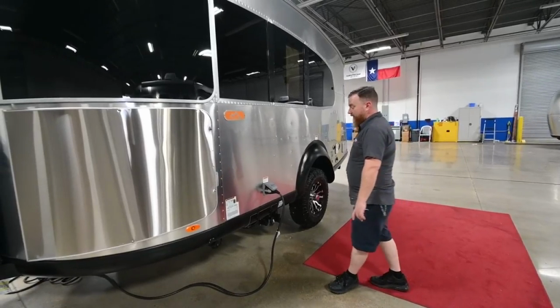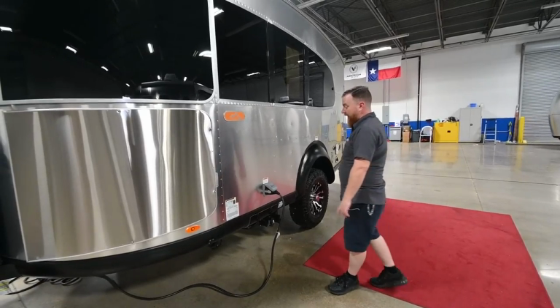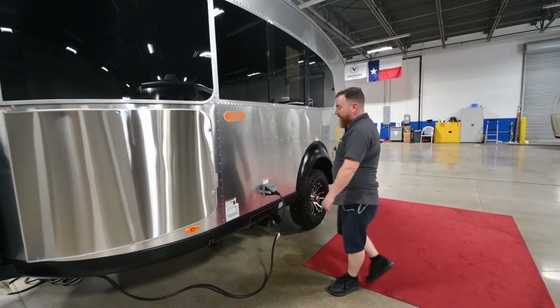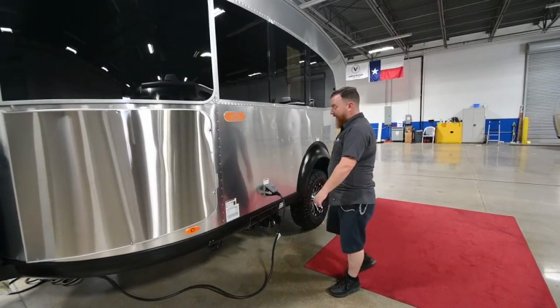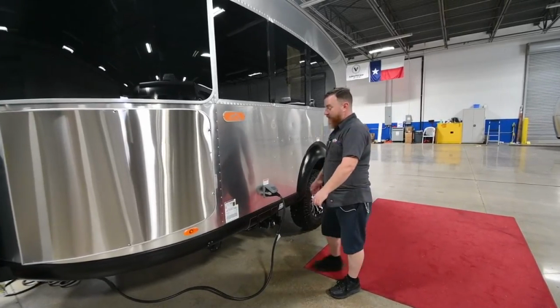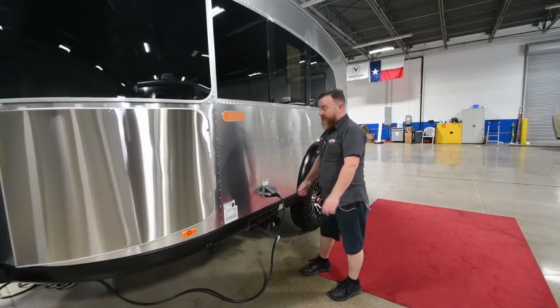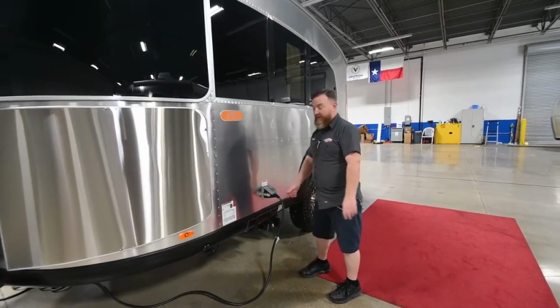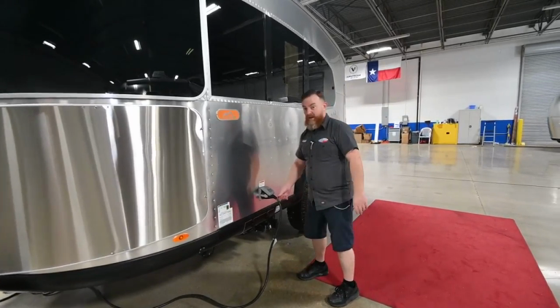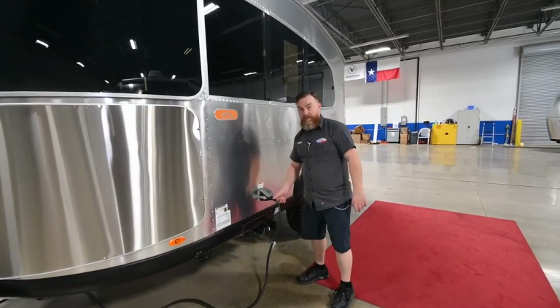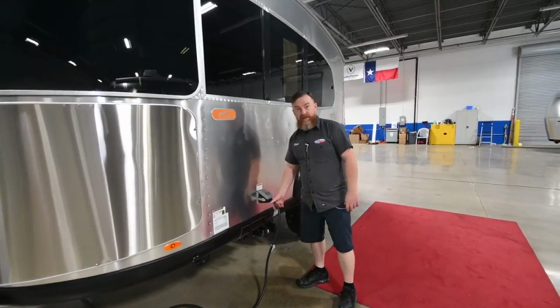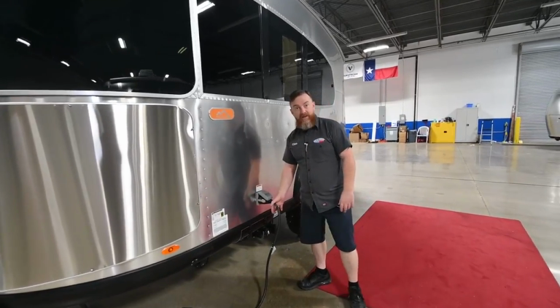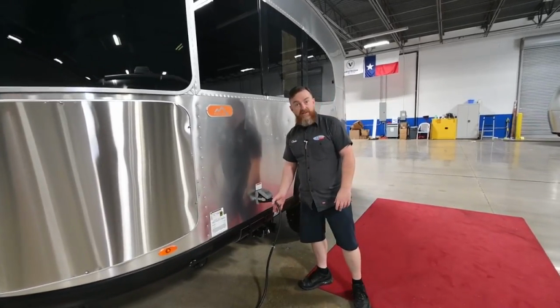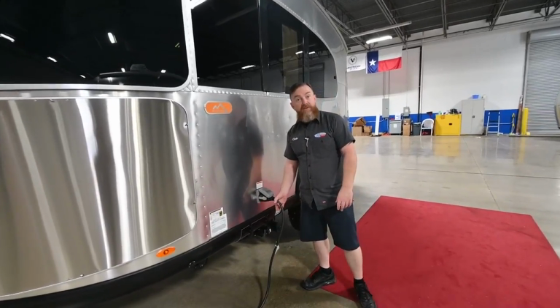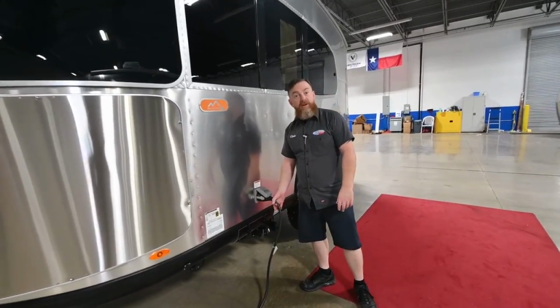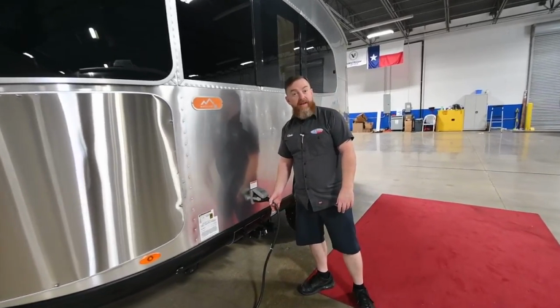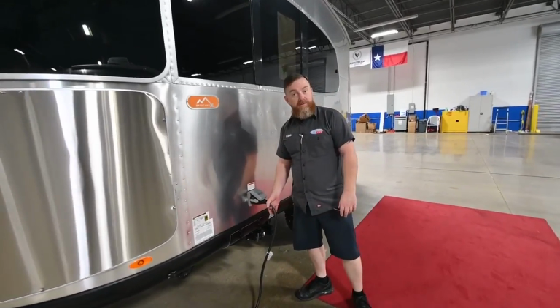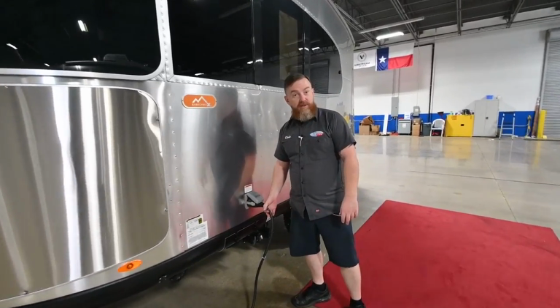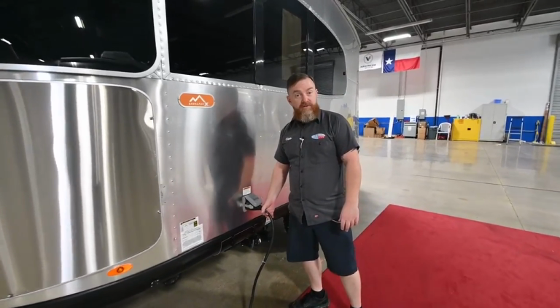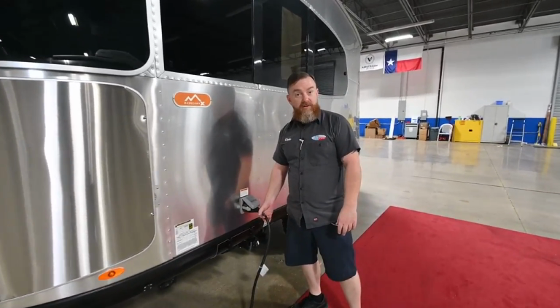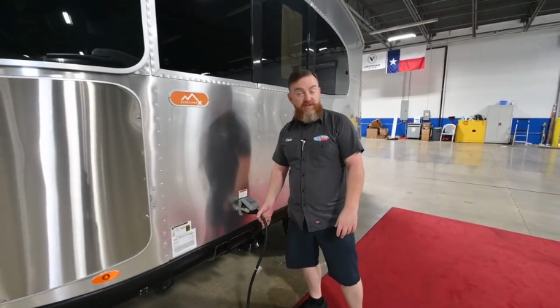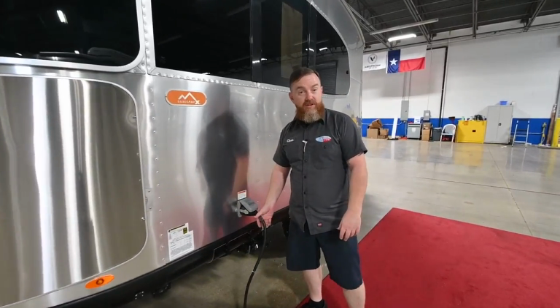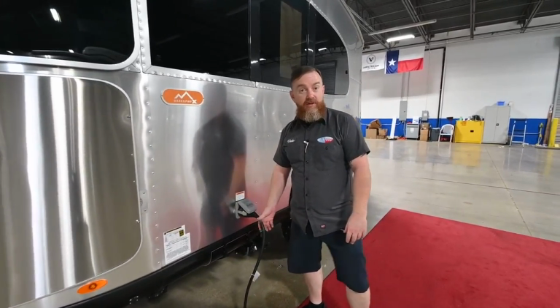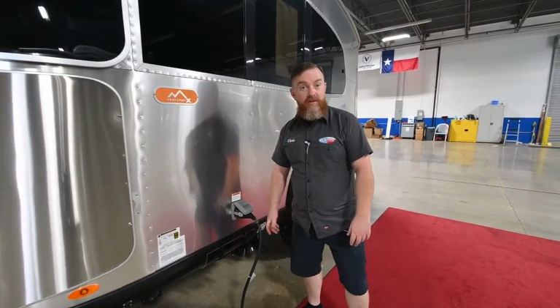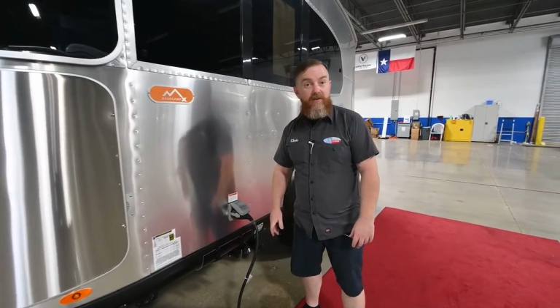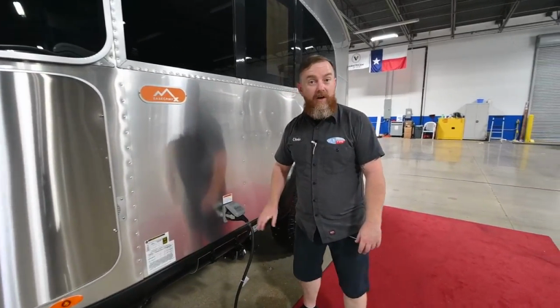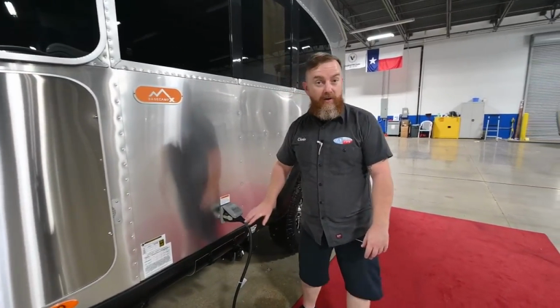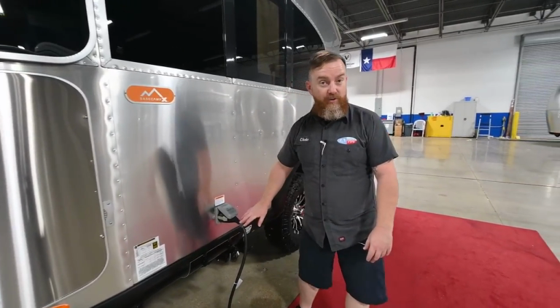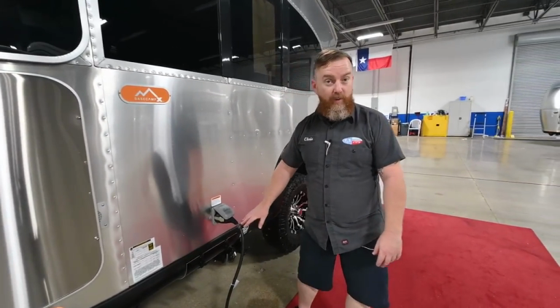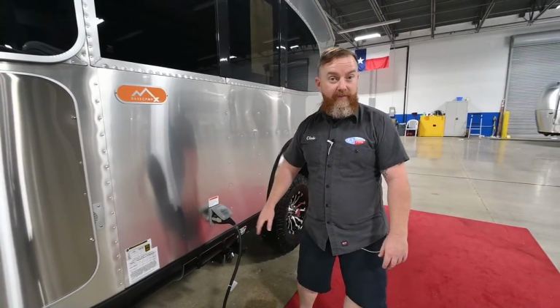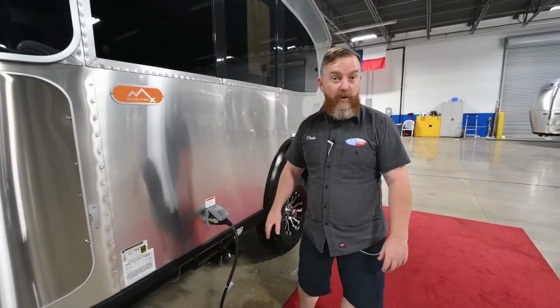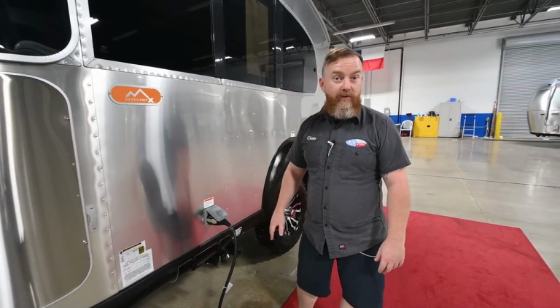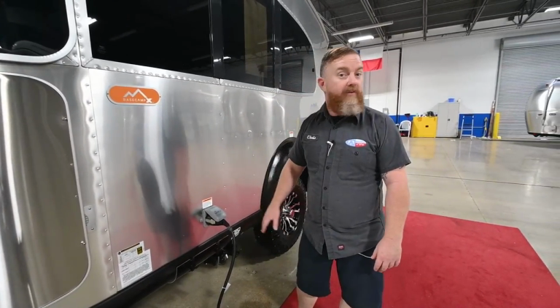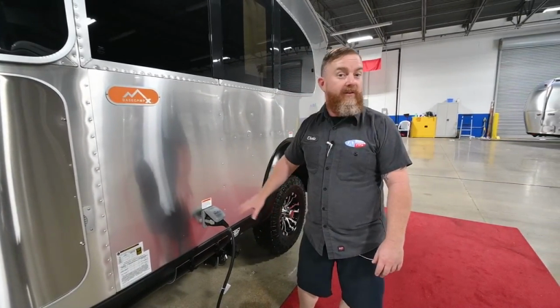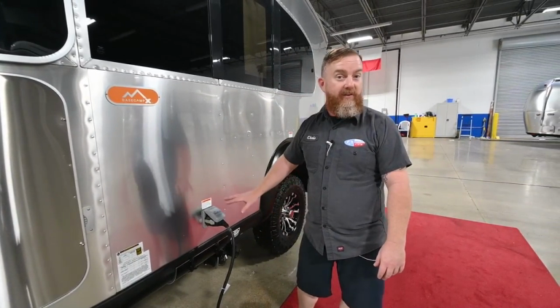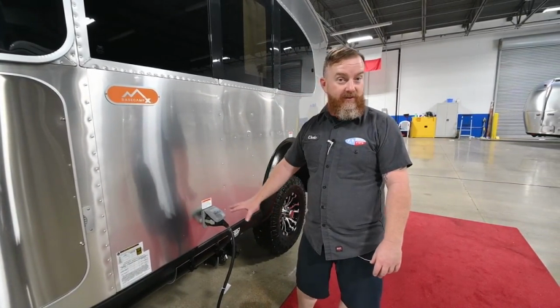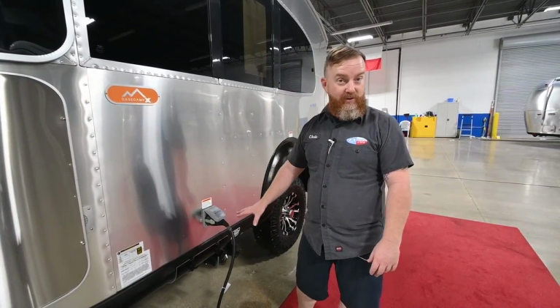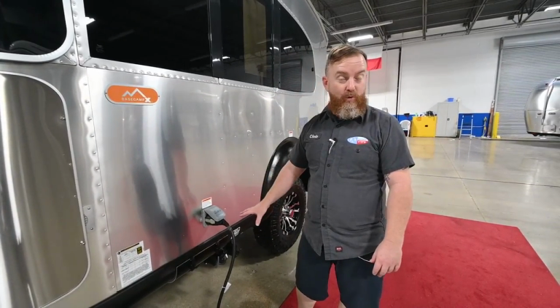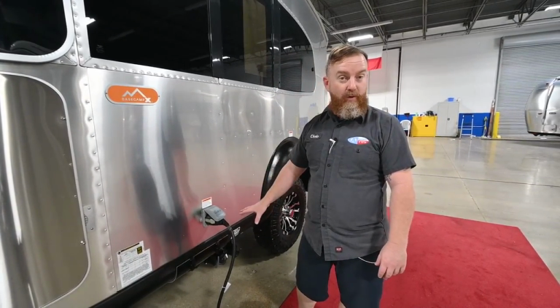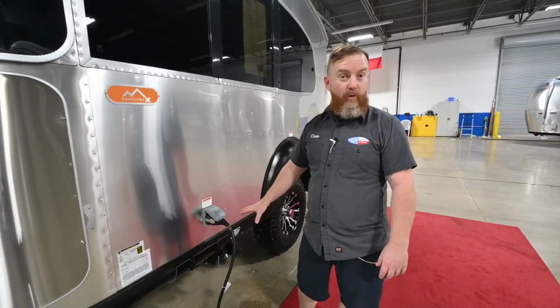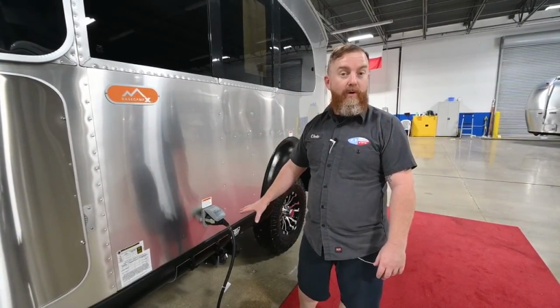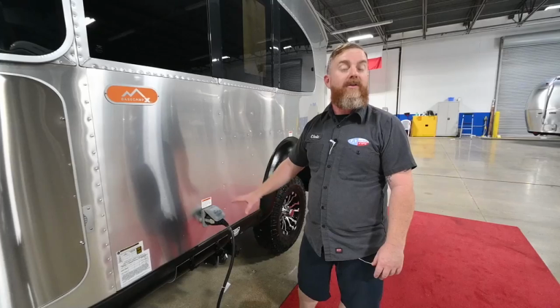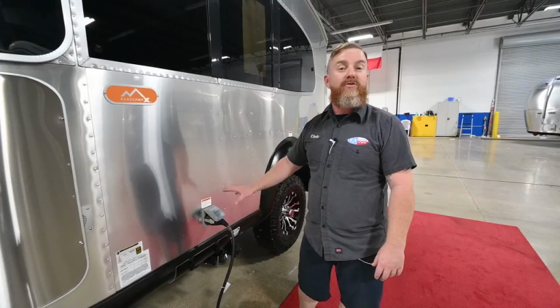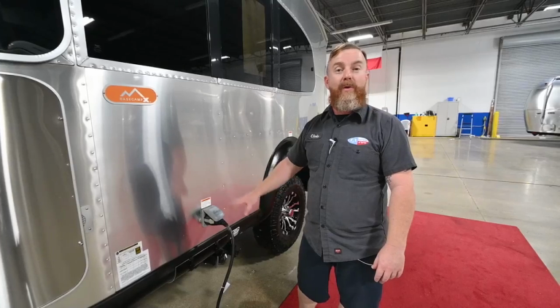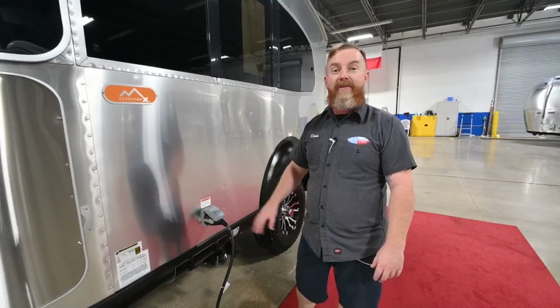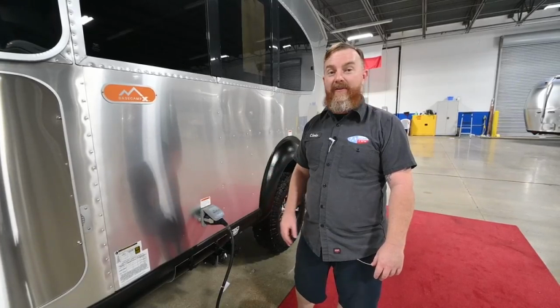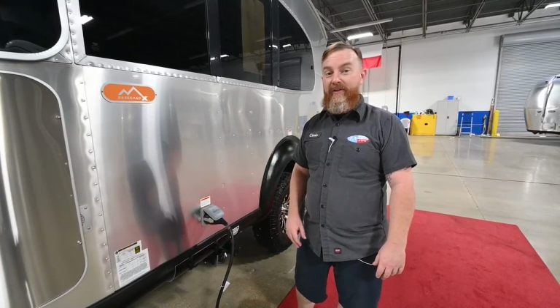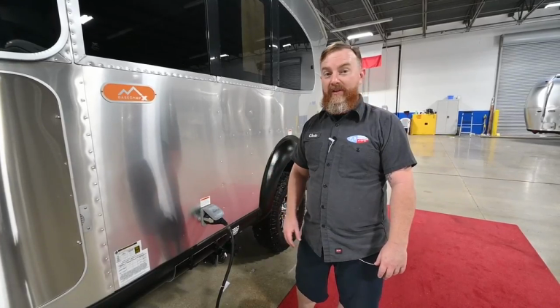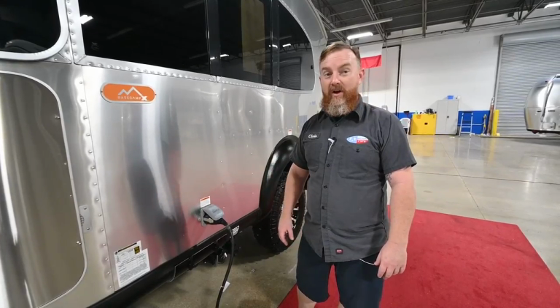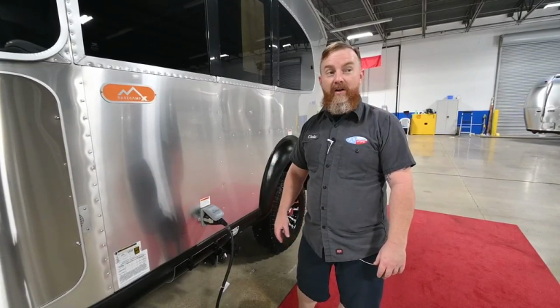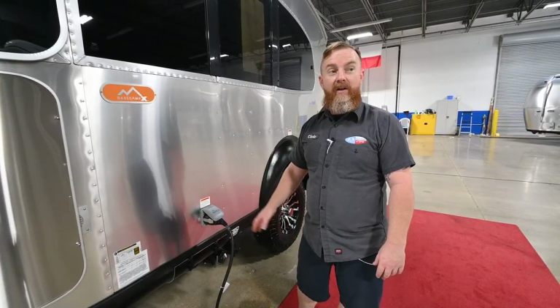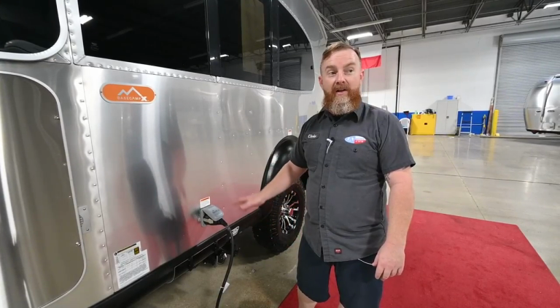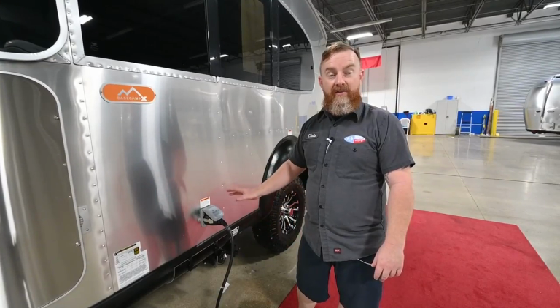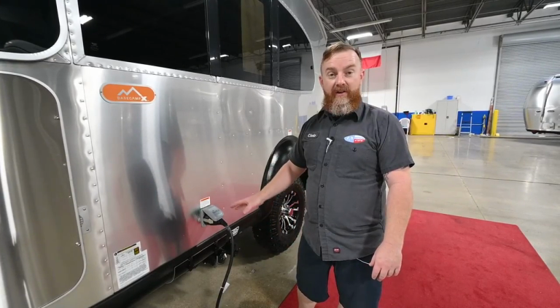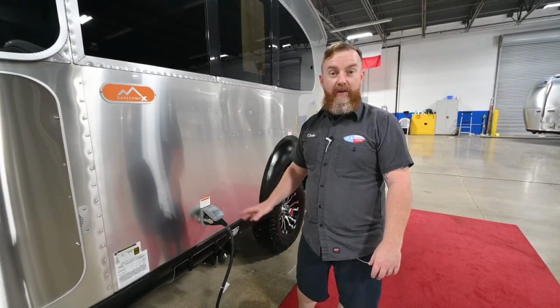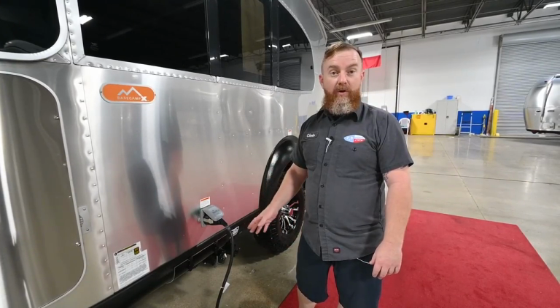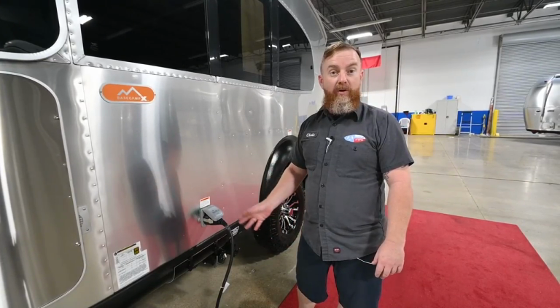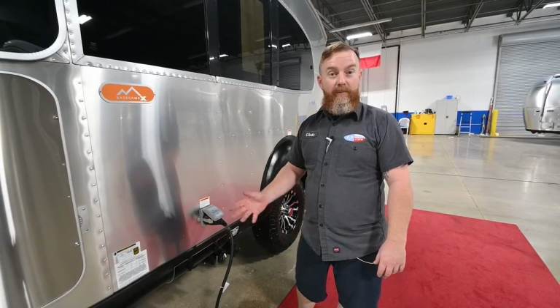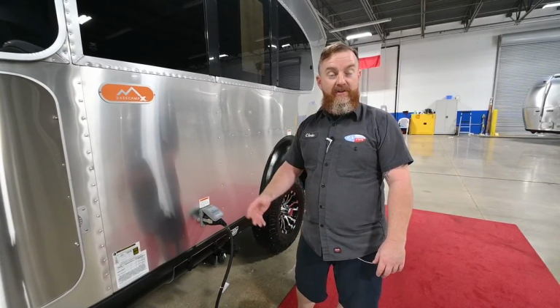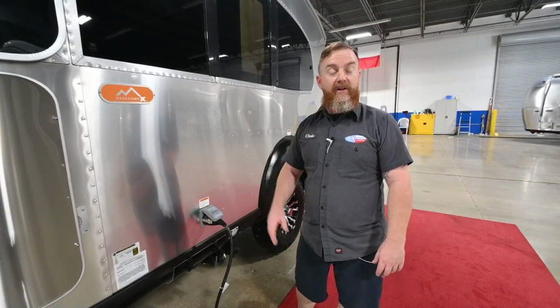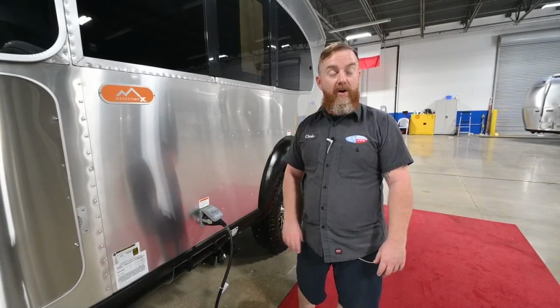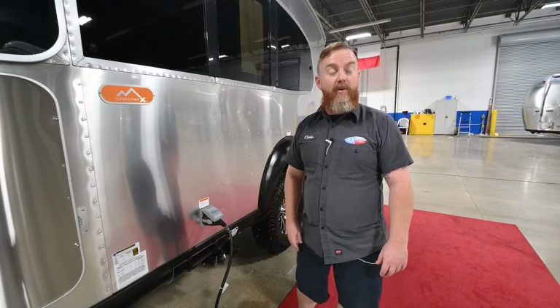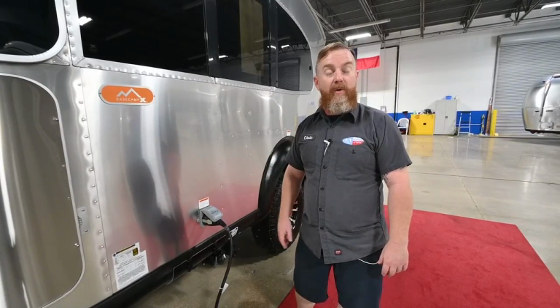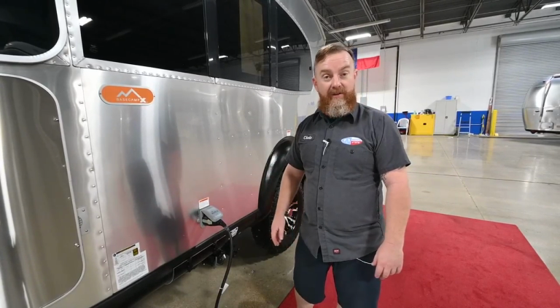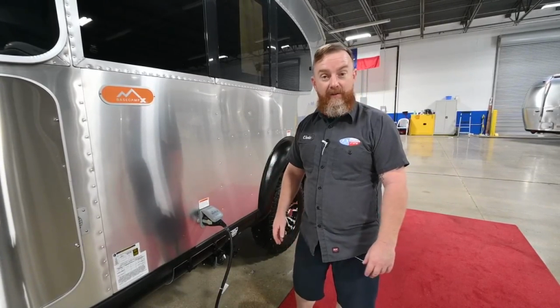Camp power is going to come in here. It's a 30-amp service on this unit, 120 volts. This is the shore cord. It's 25 feet long. It's going to get rolled up and it's going to go home with you.